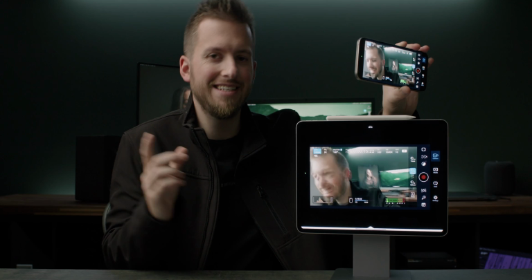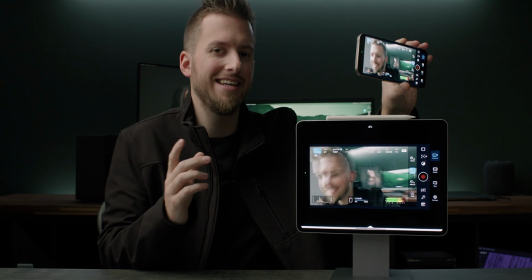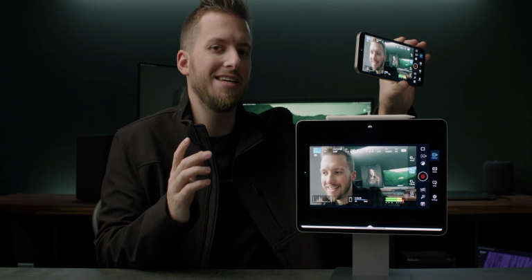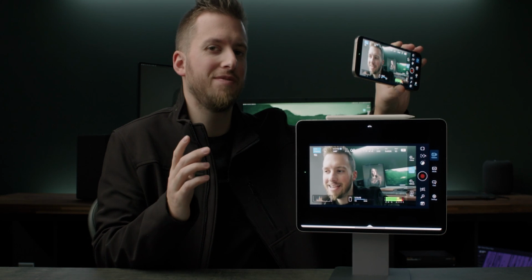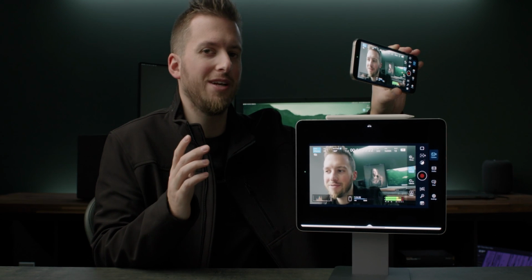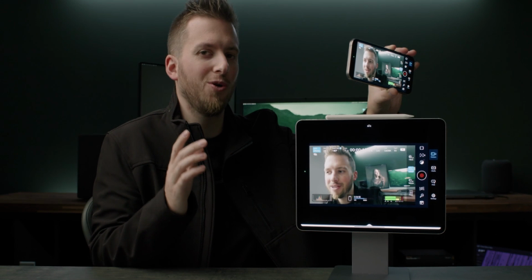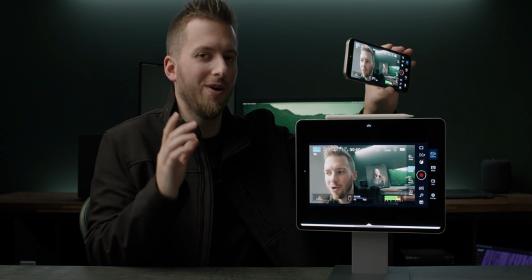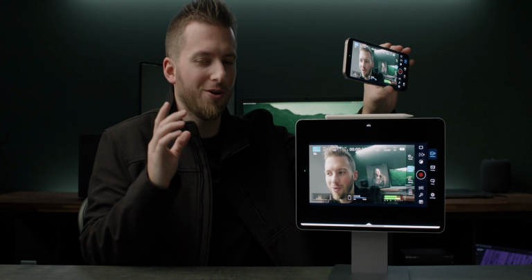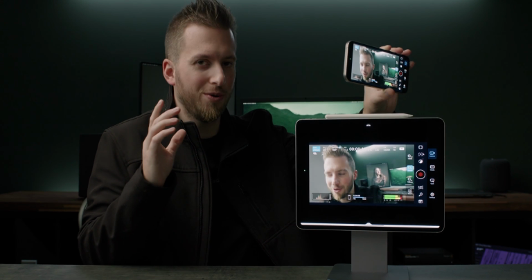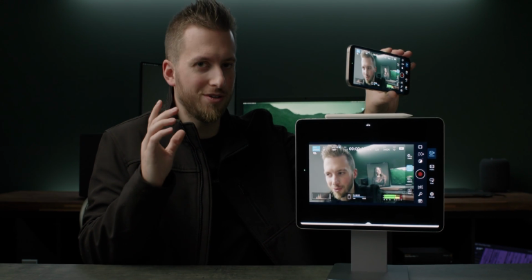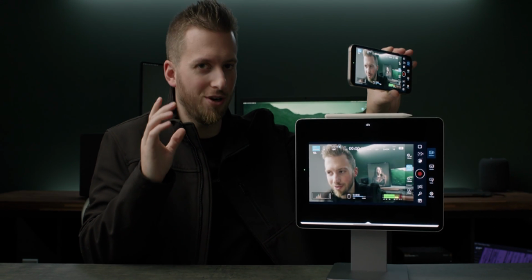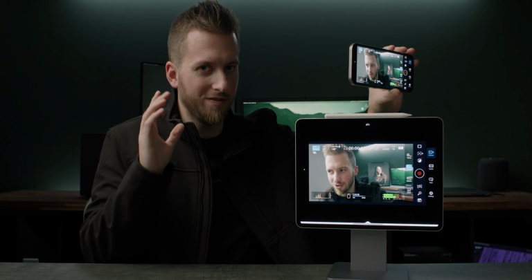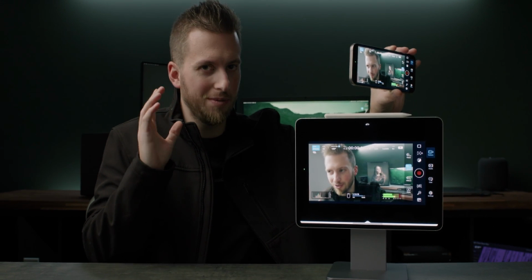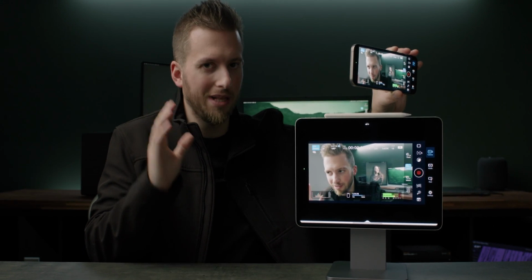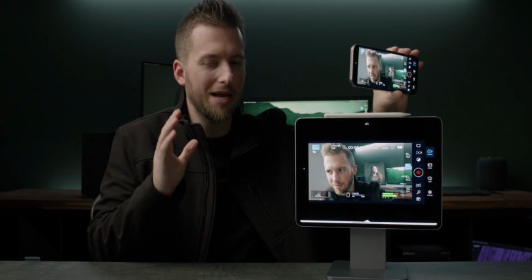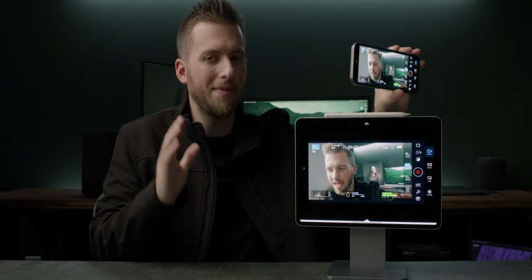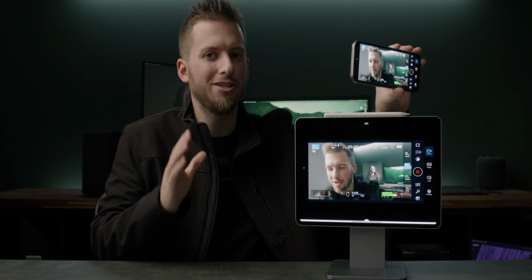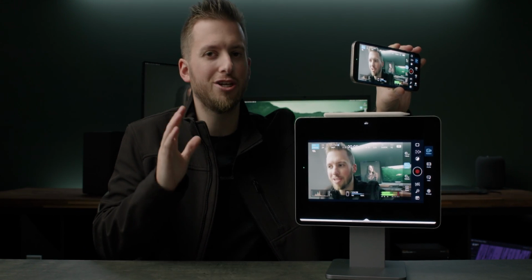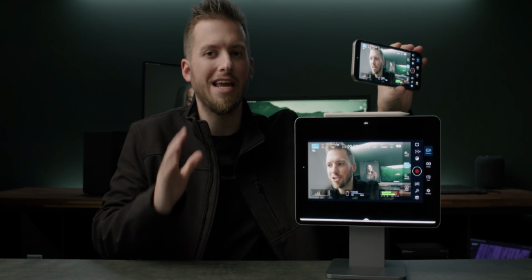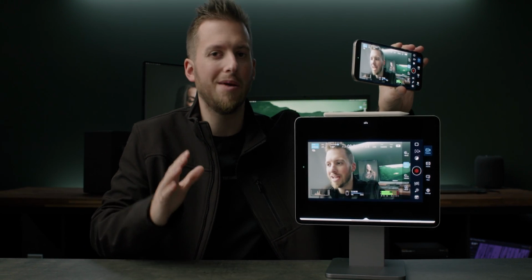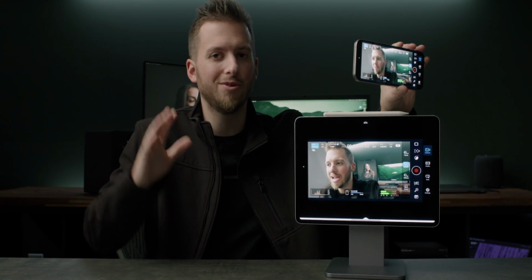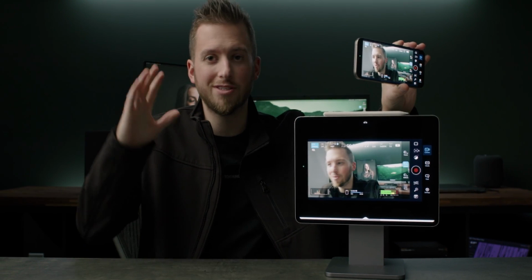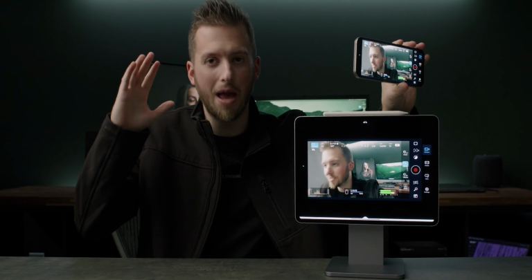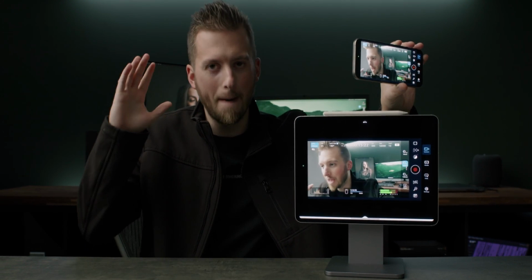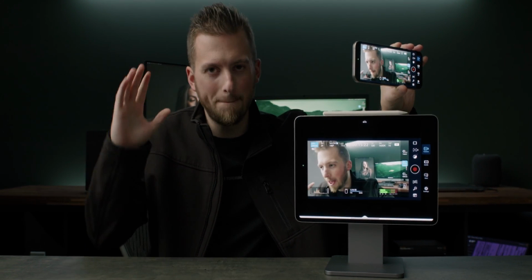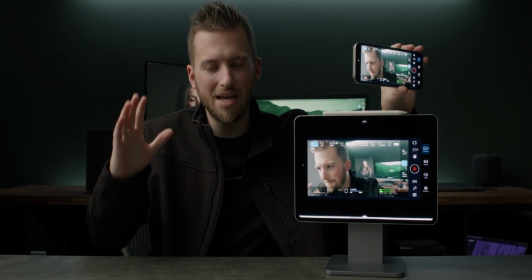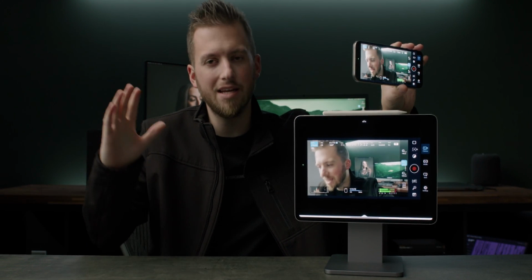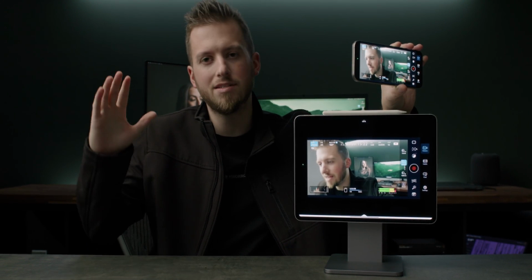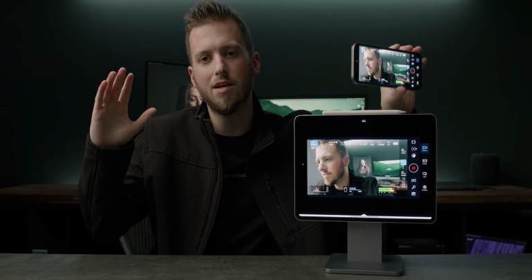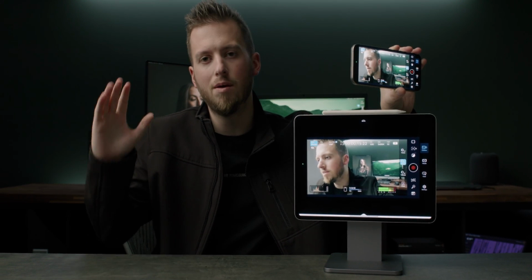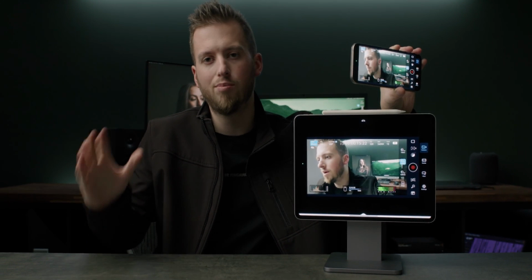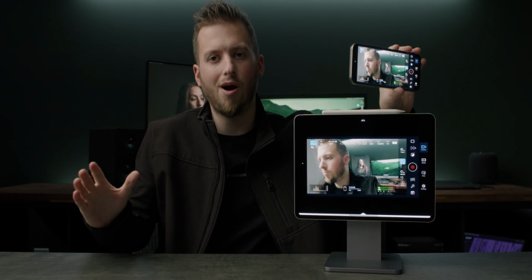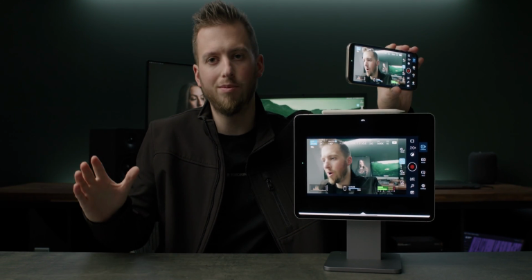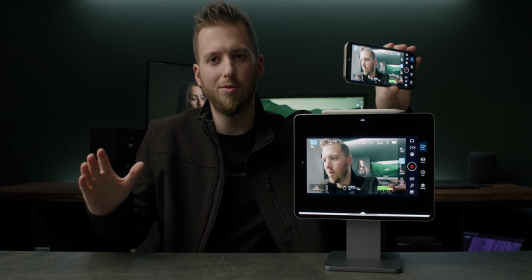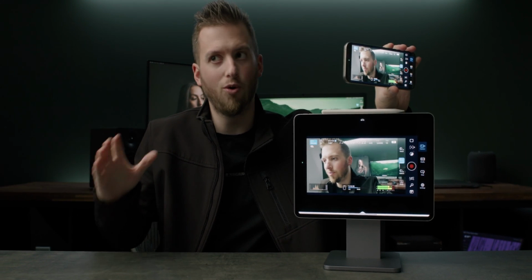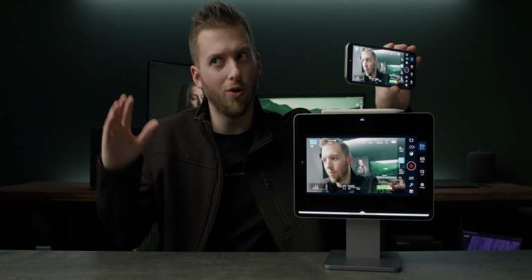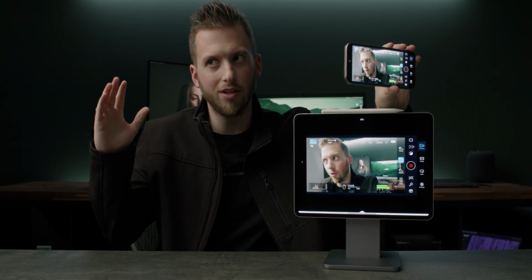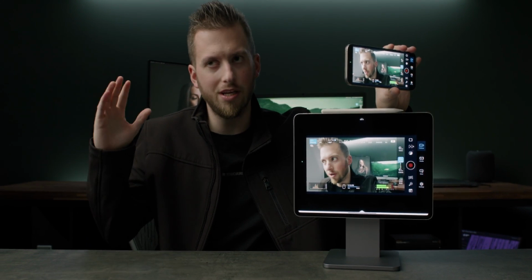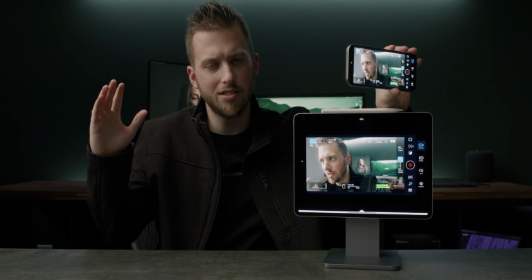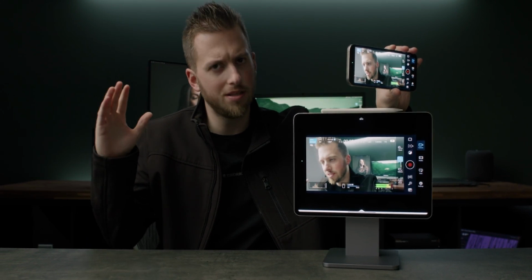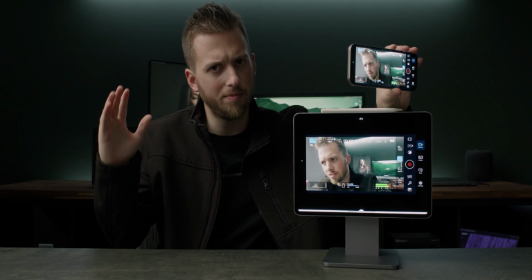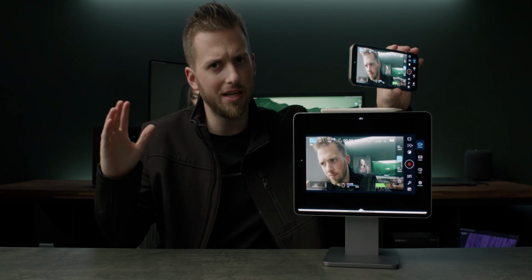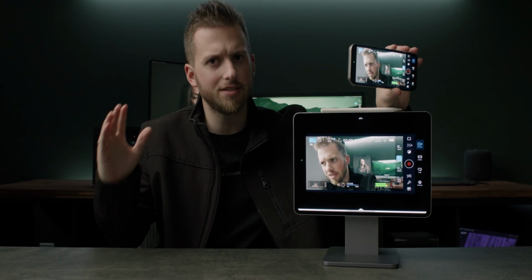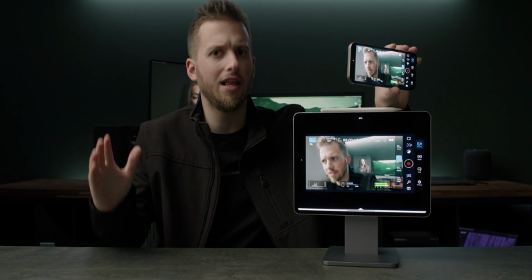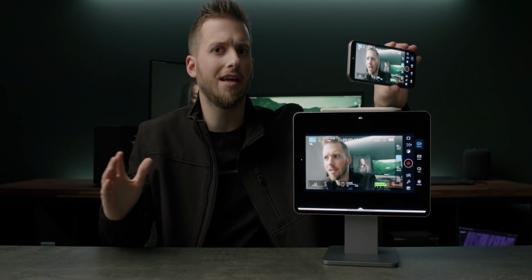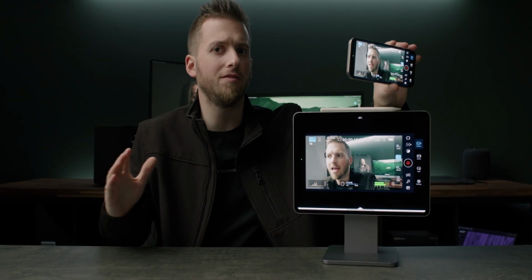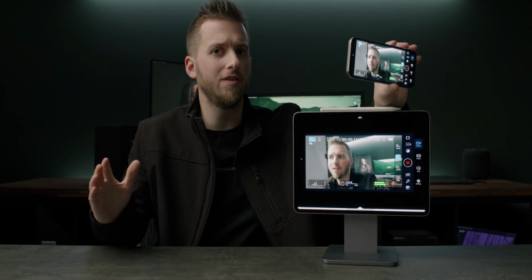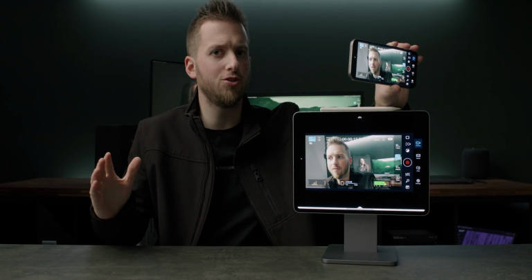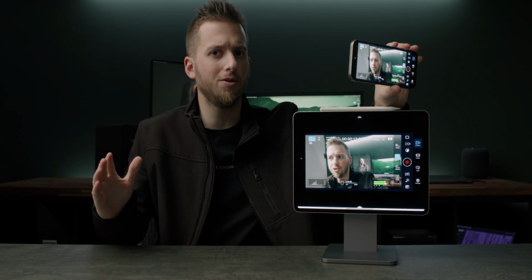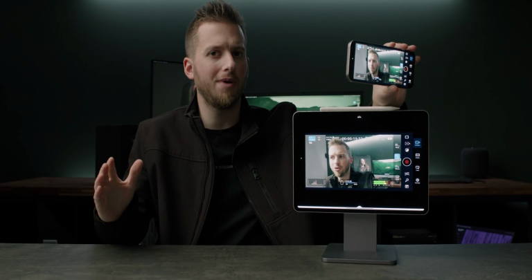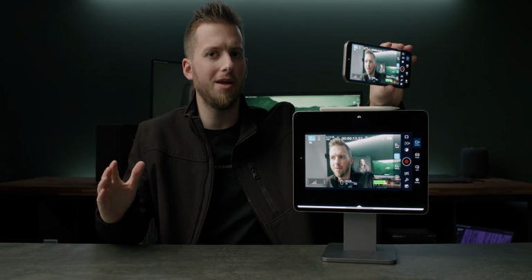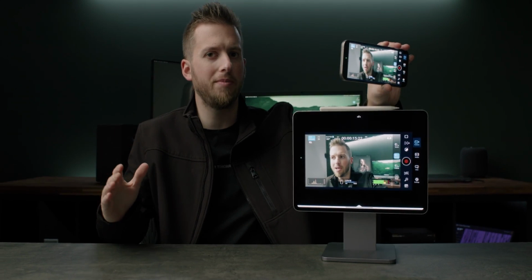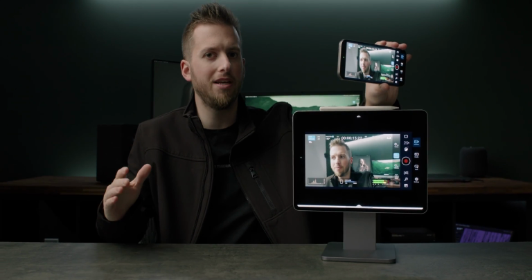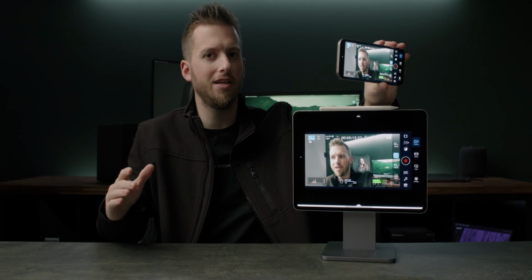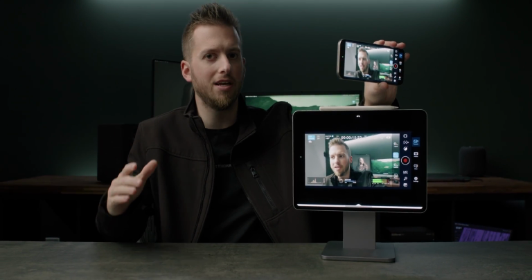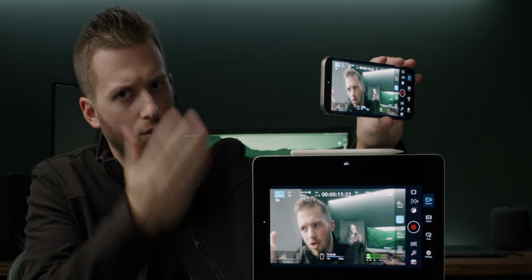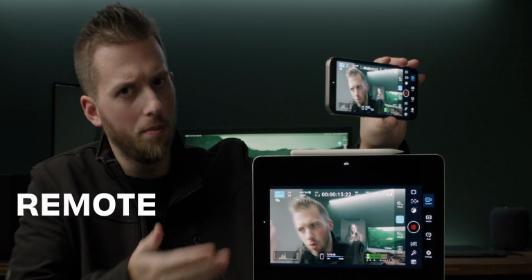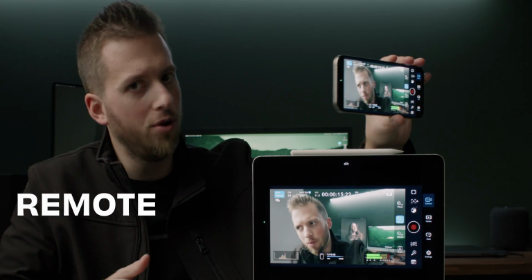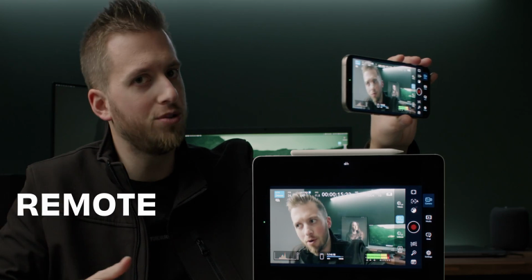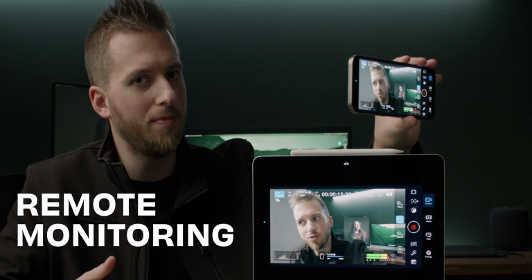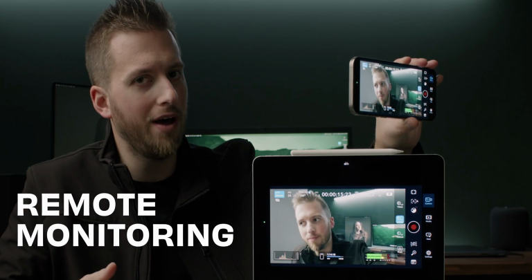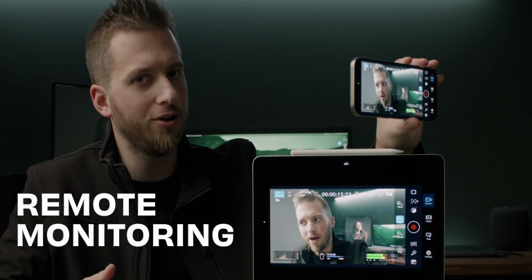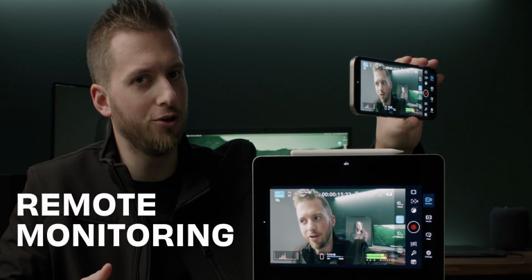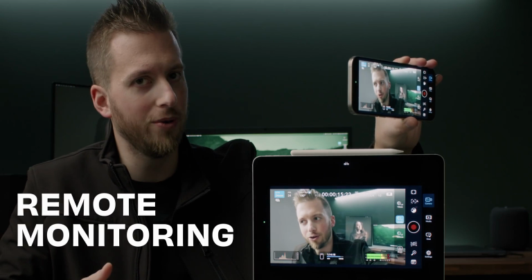In today's video we are going to solve the Blackmagic camera's biggest problem, or at least the biggest lacking feature in my opinion: remote monitoring.